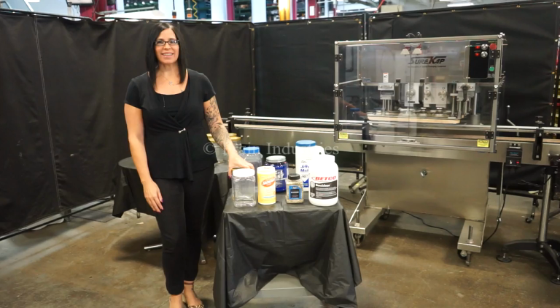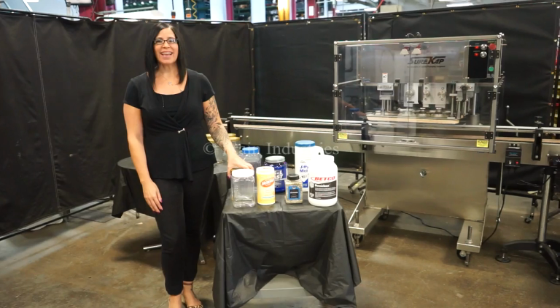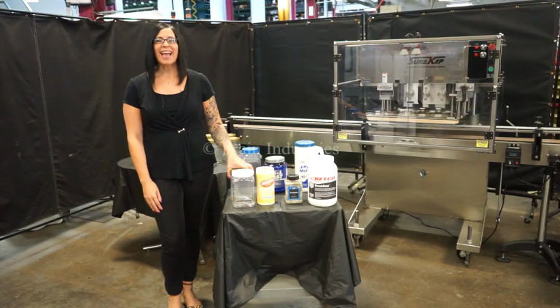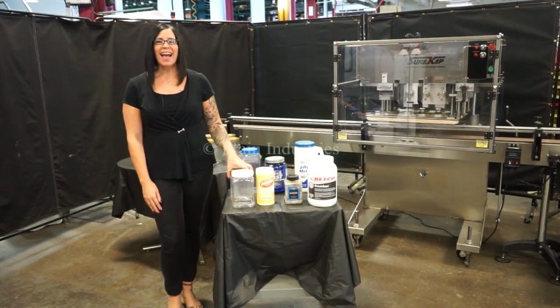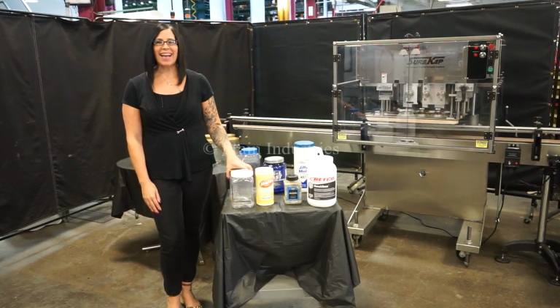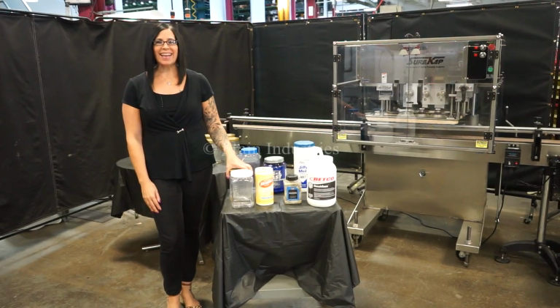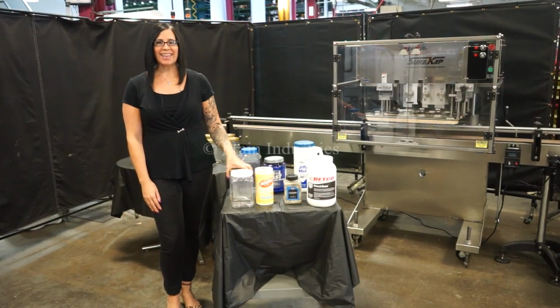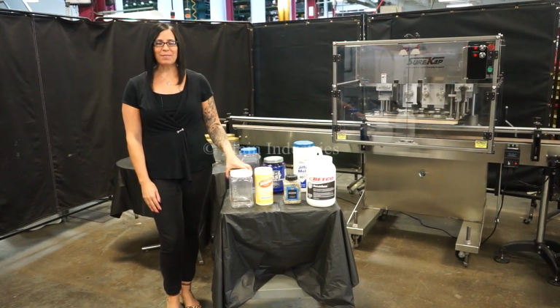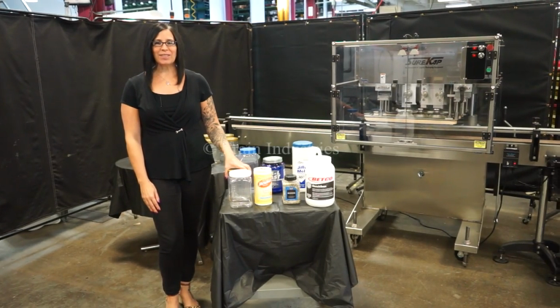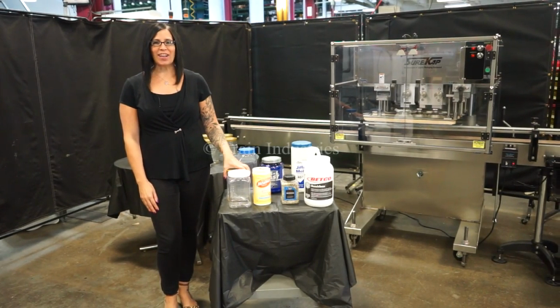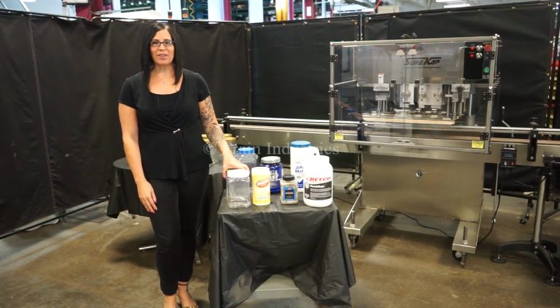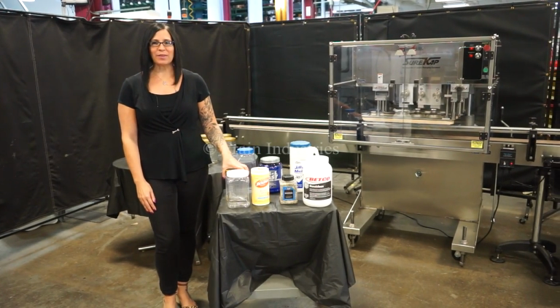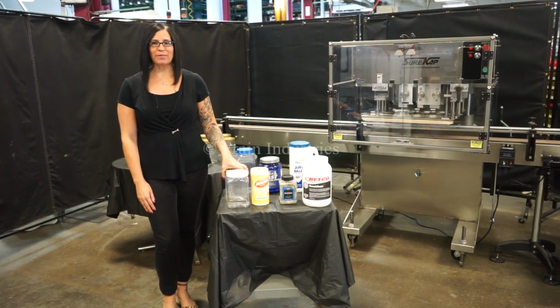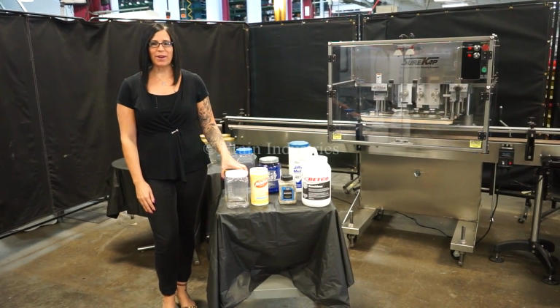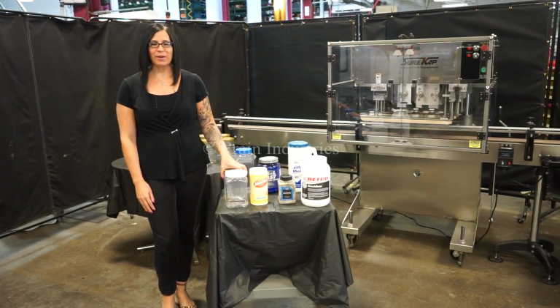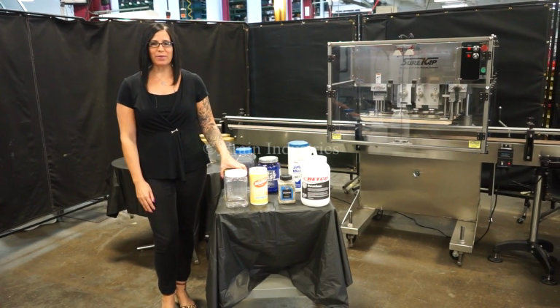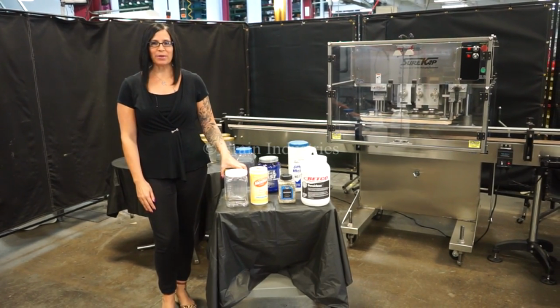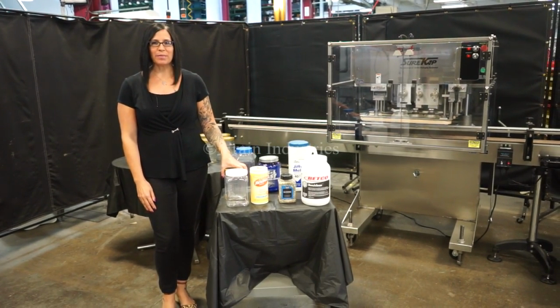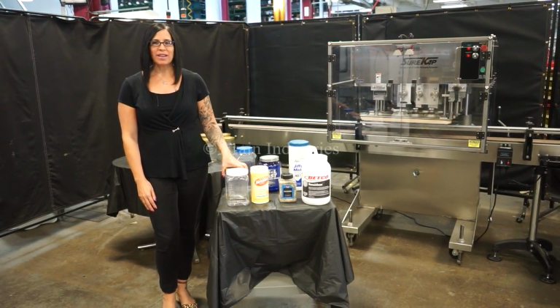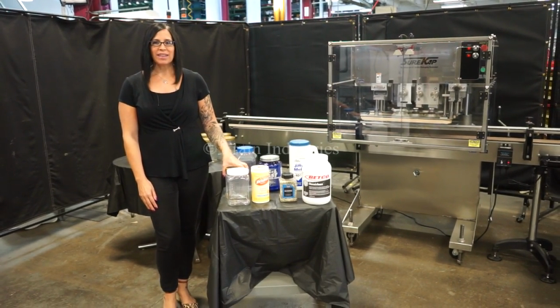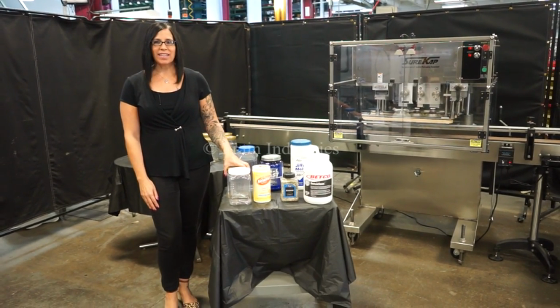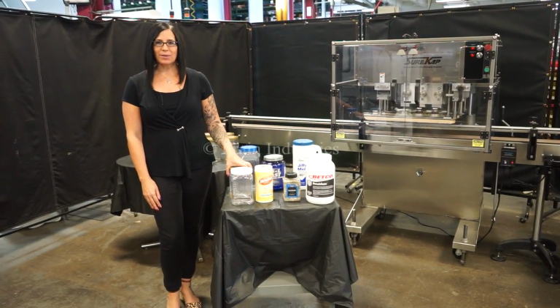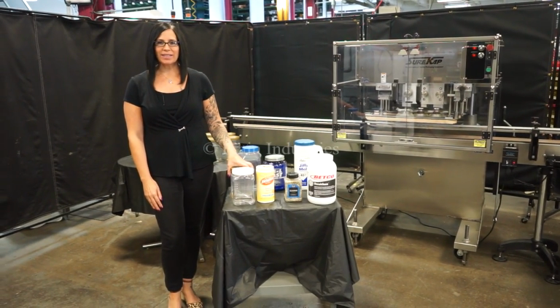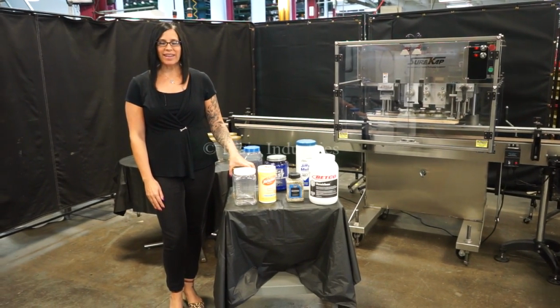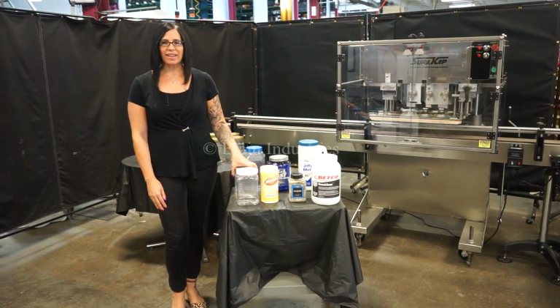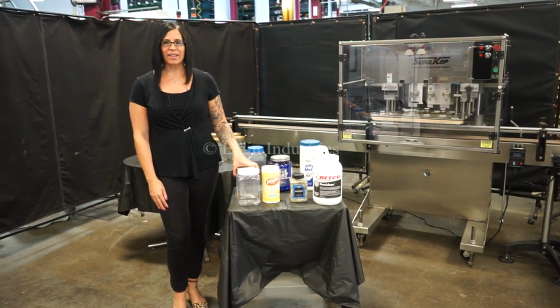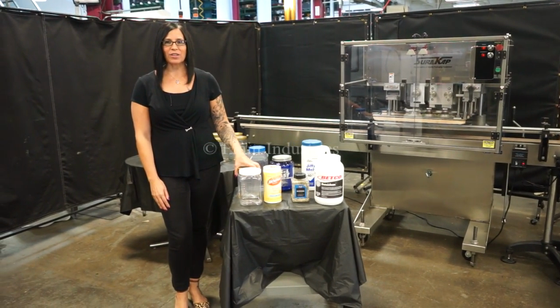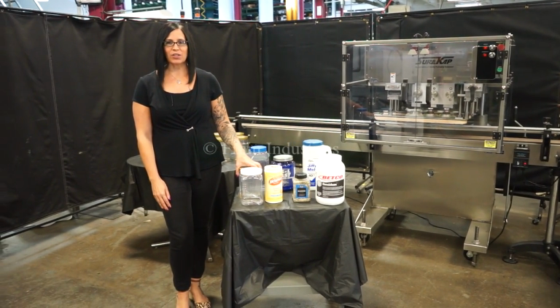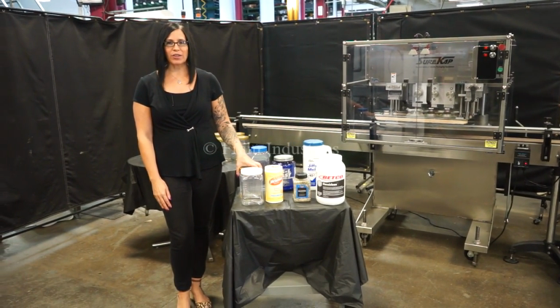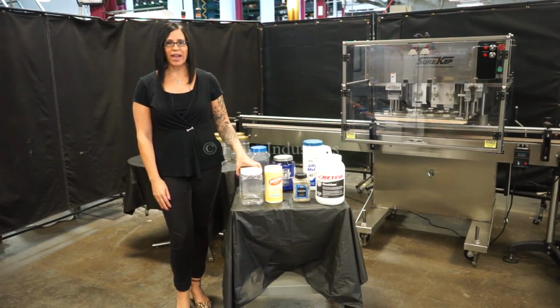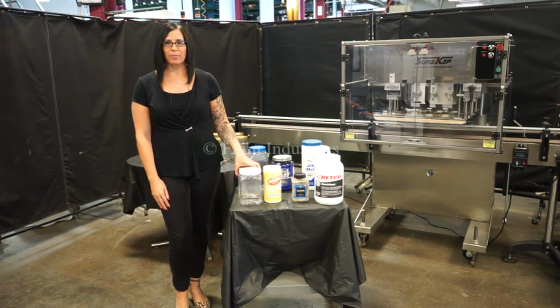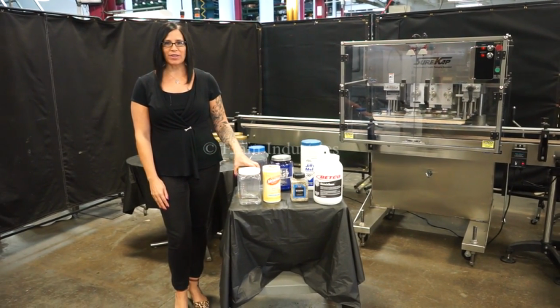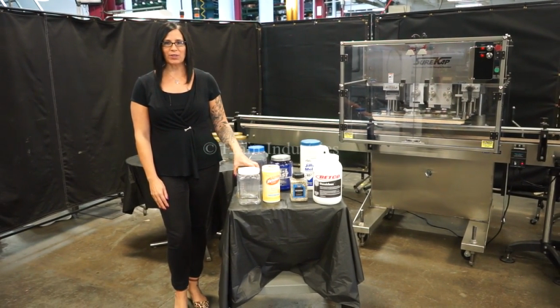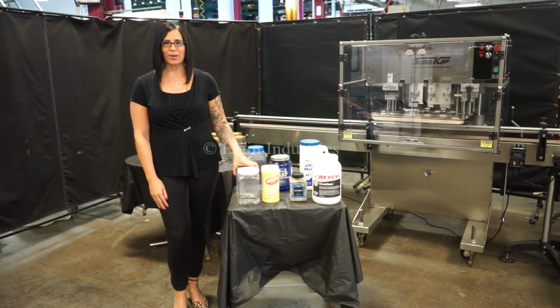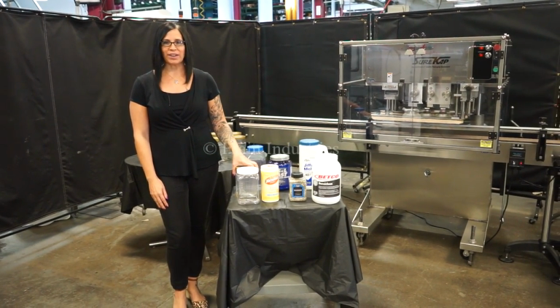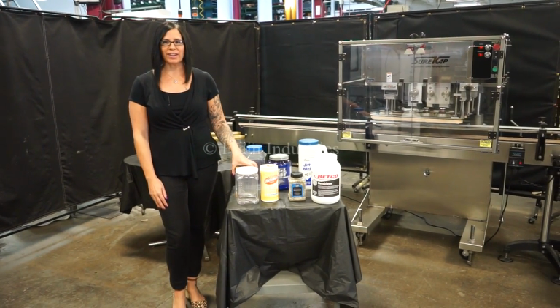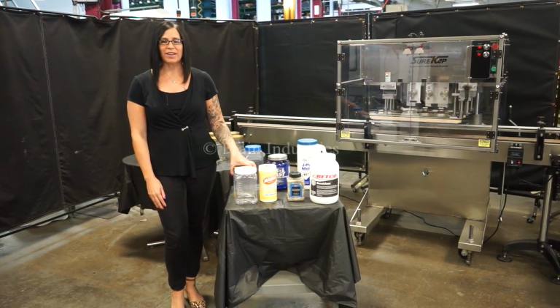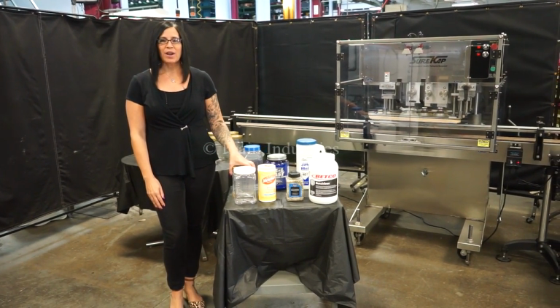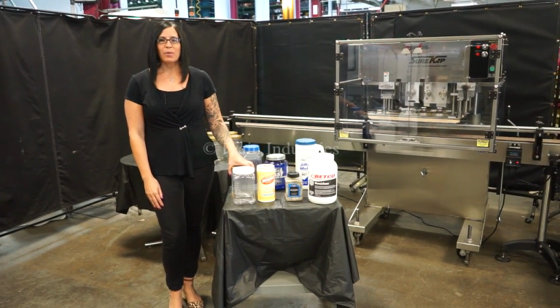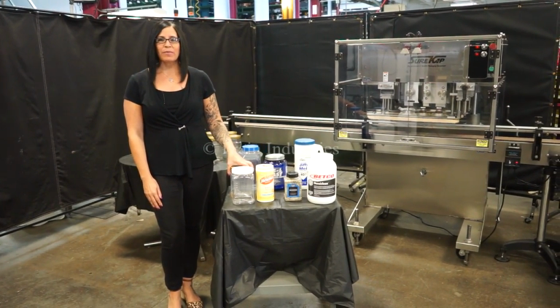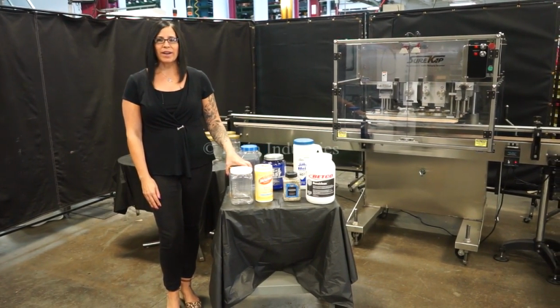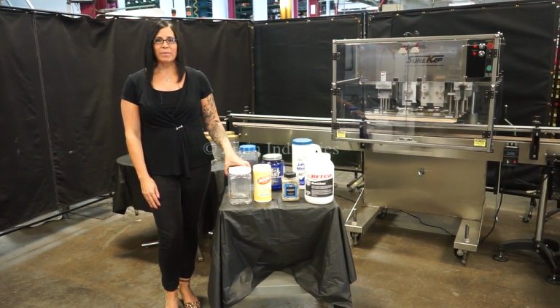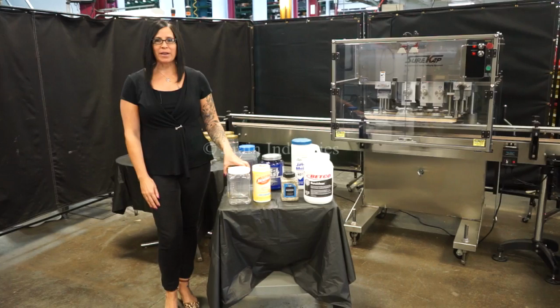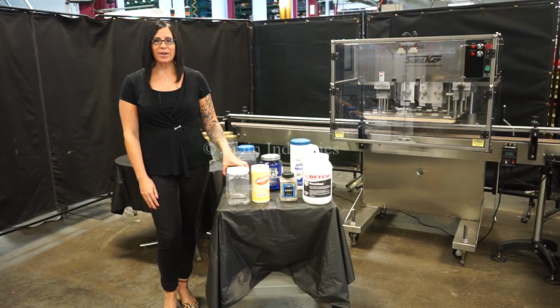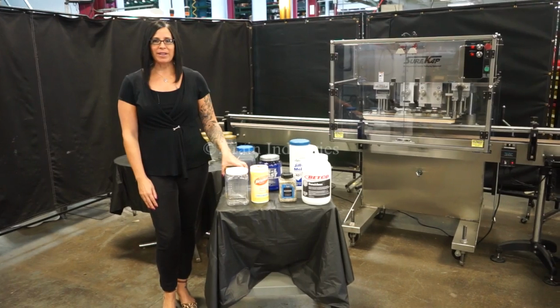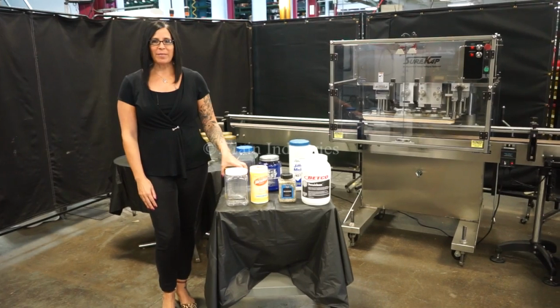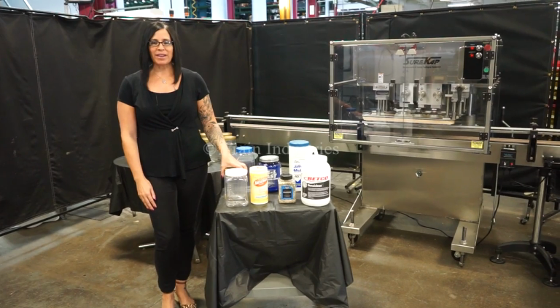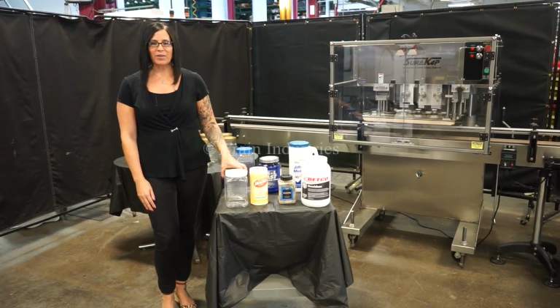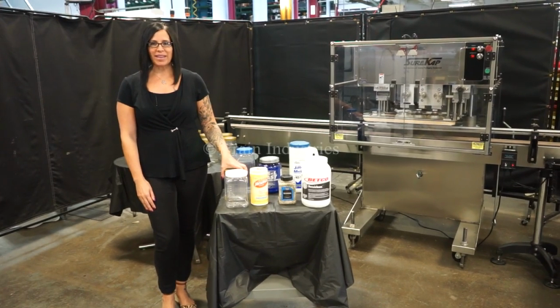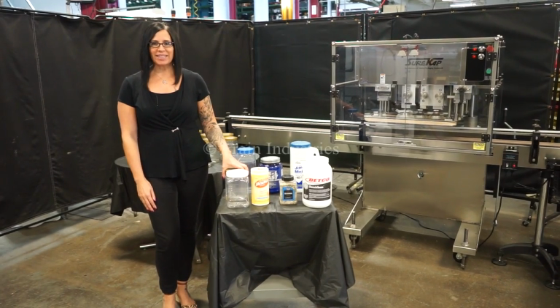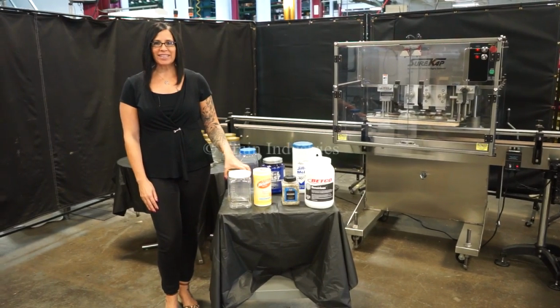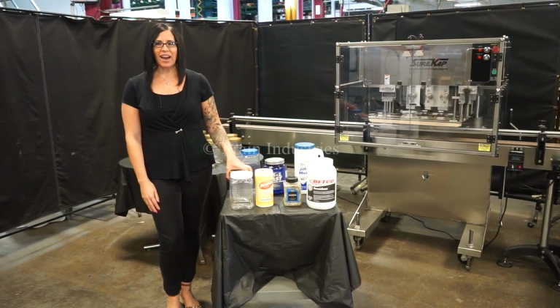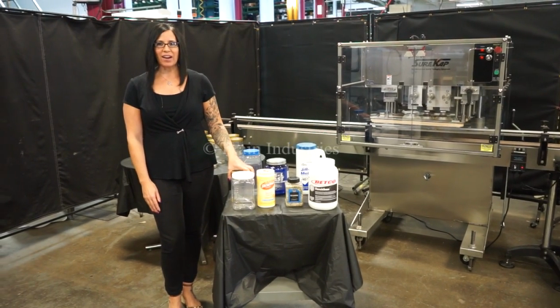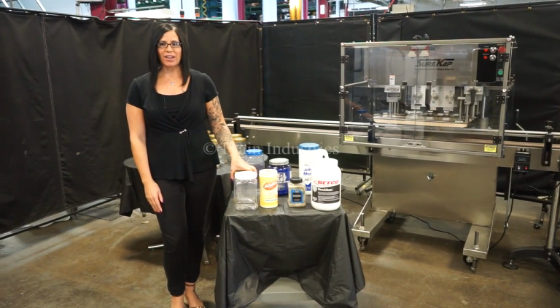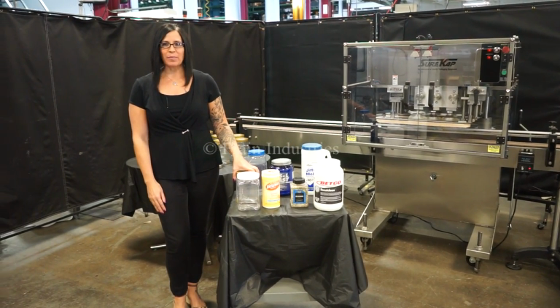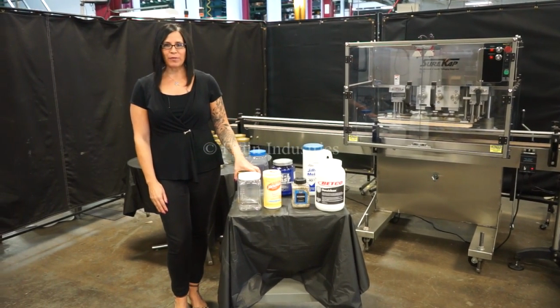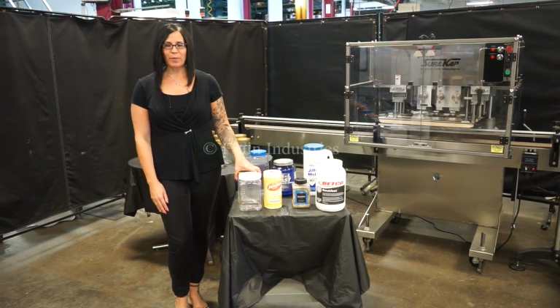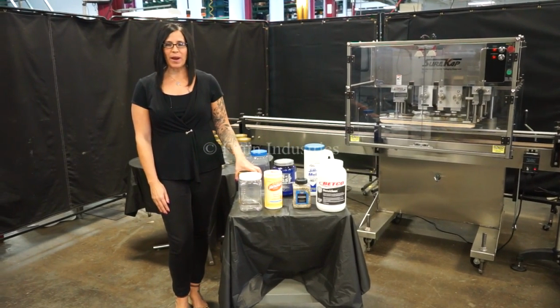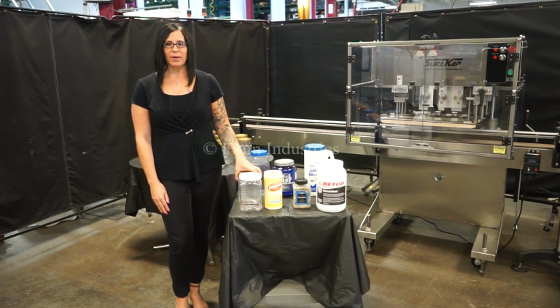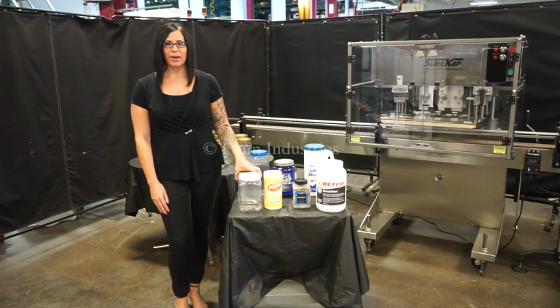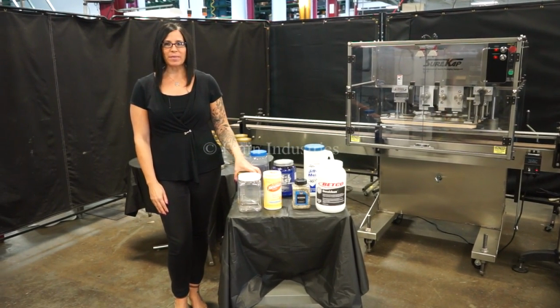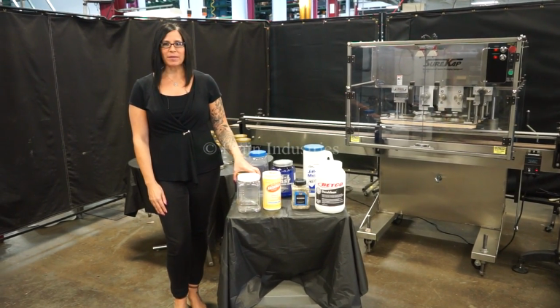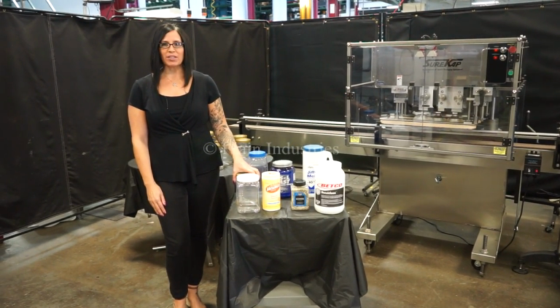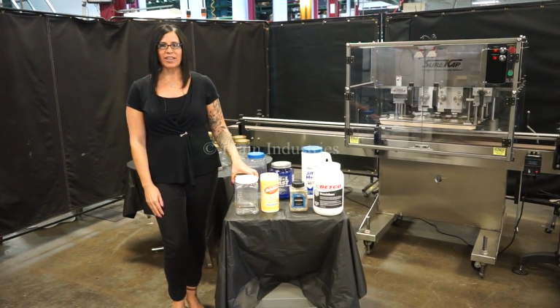Hi, I'm Natalia with the Frane Group. Tayo is cycling a SureCap Retorquer. We recommend reading the manual in its entirety before powering up the machine.